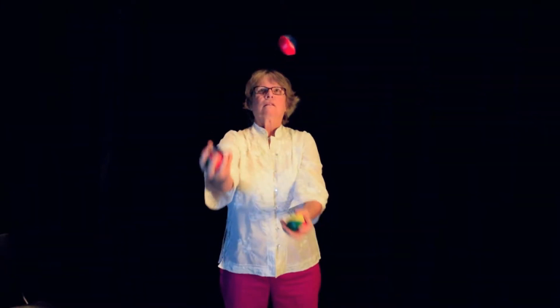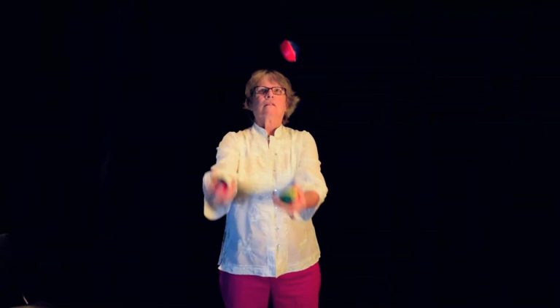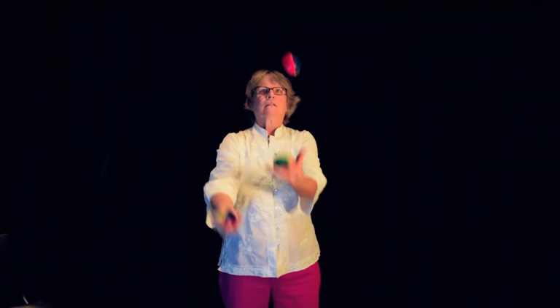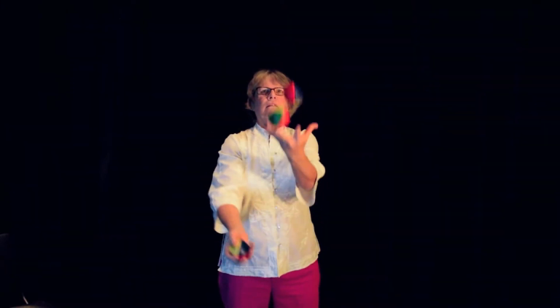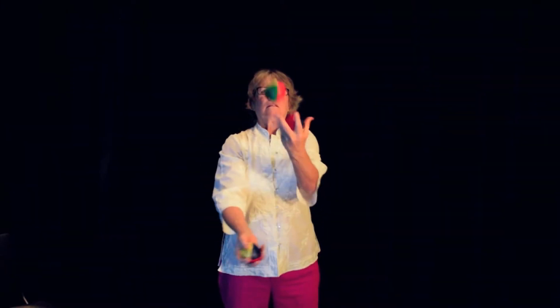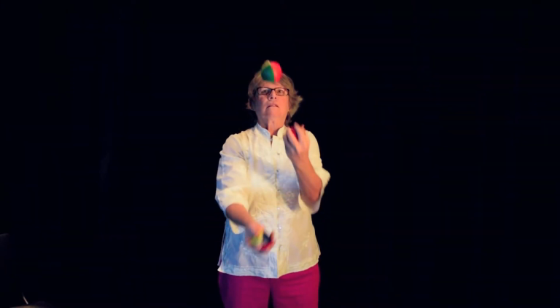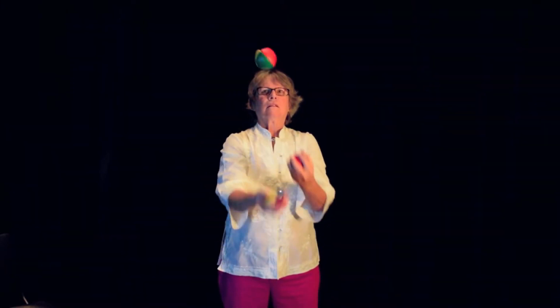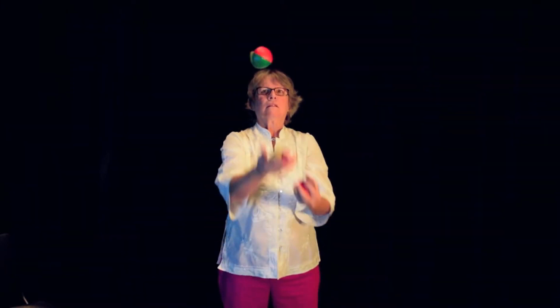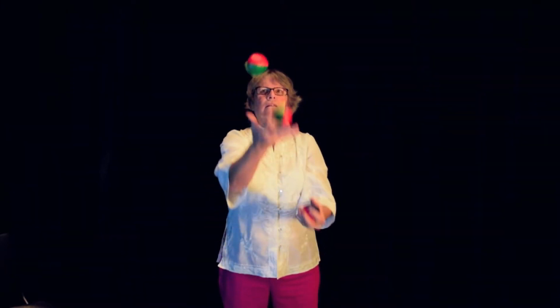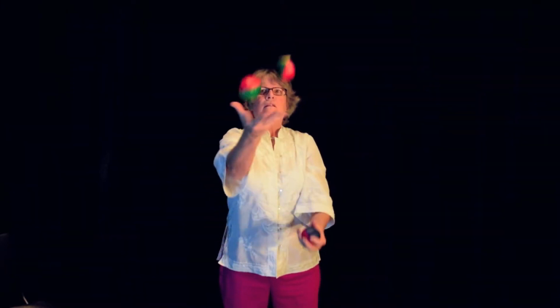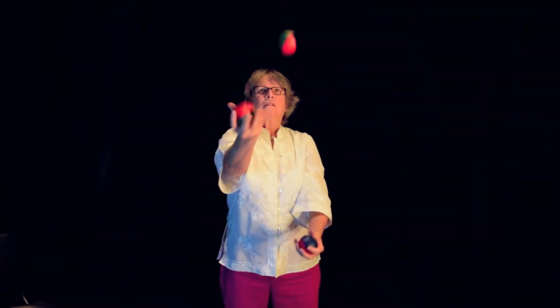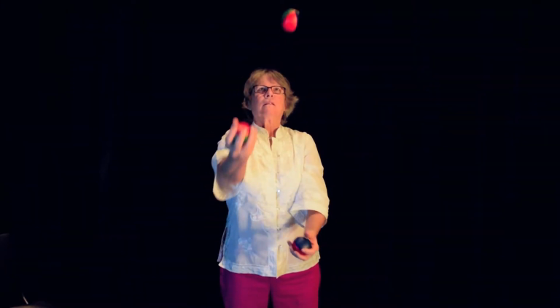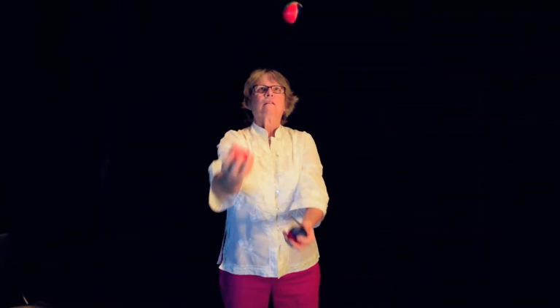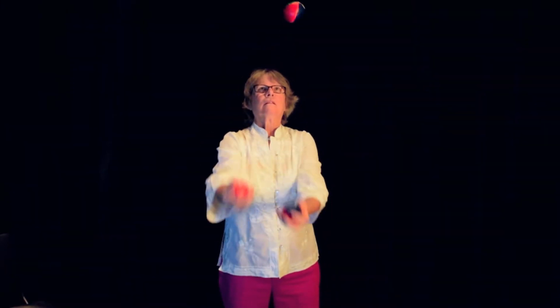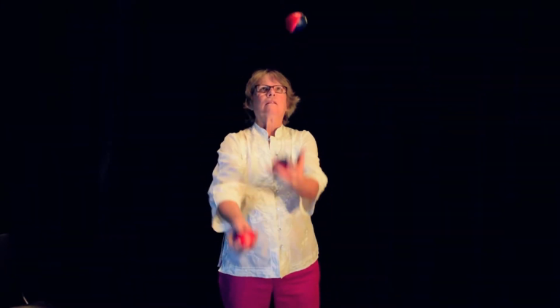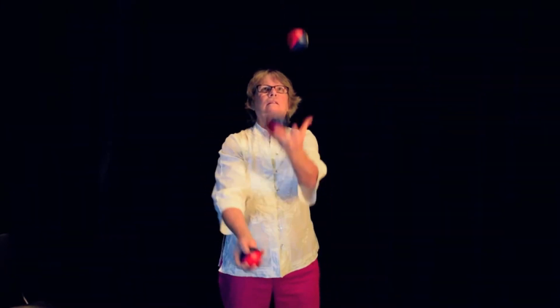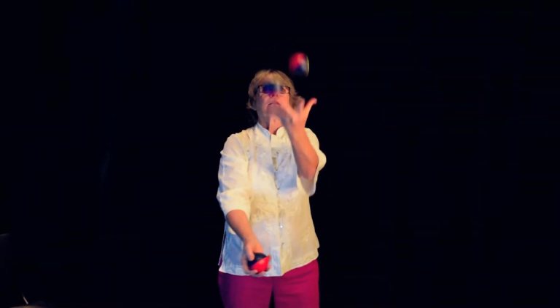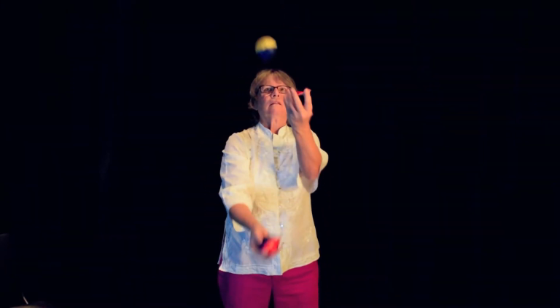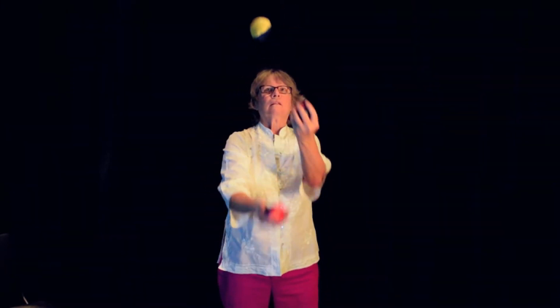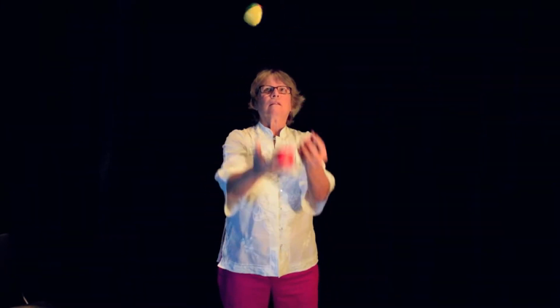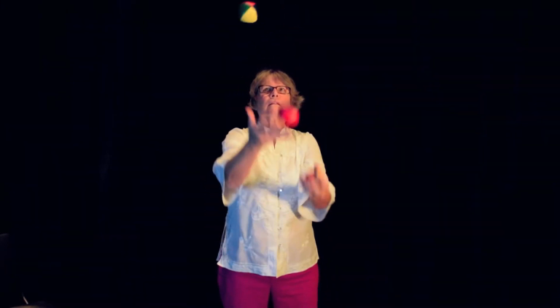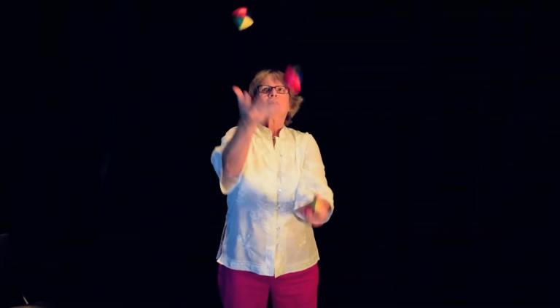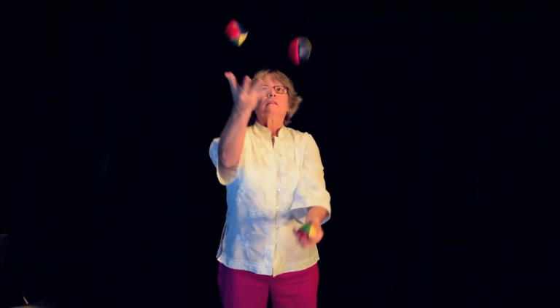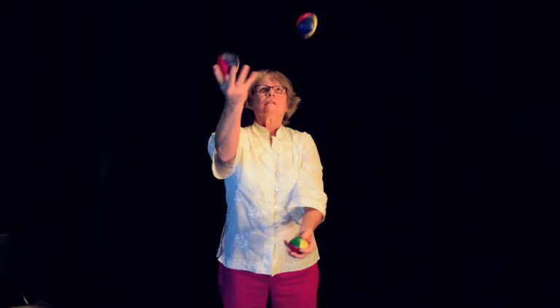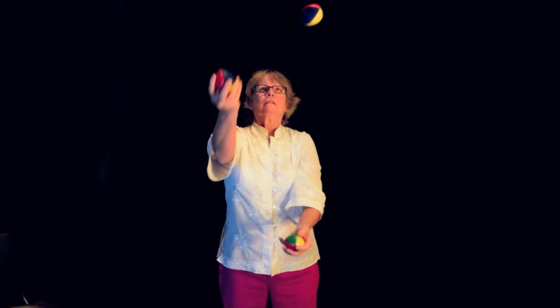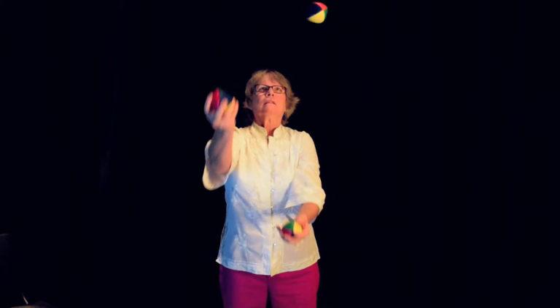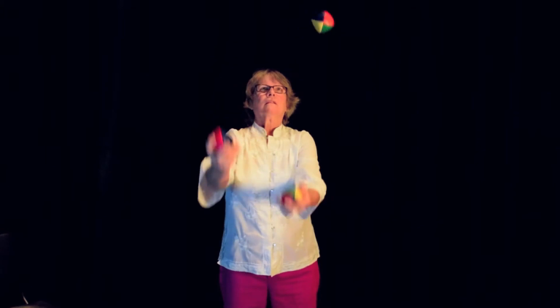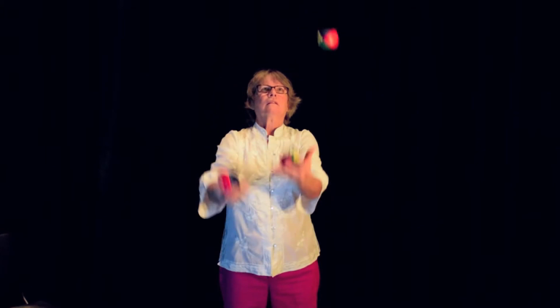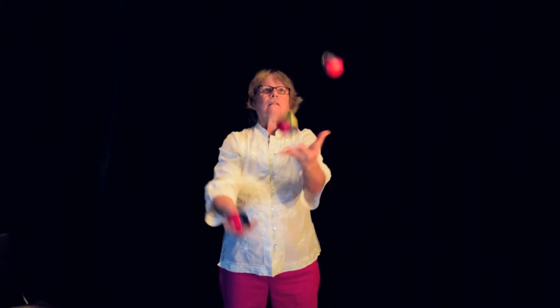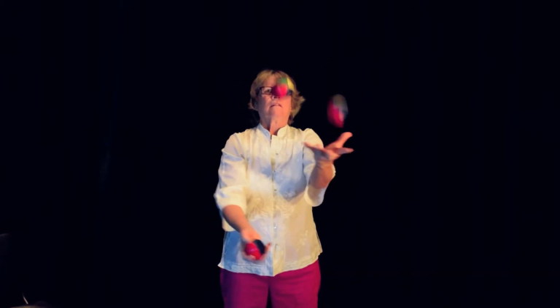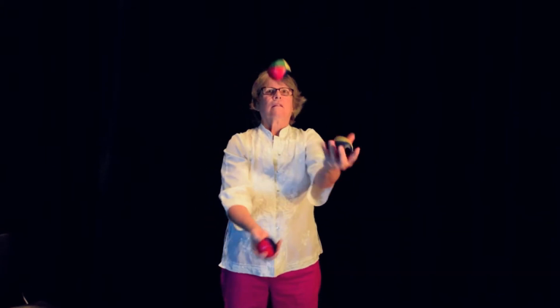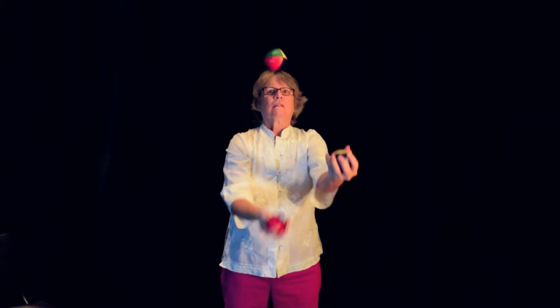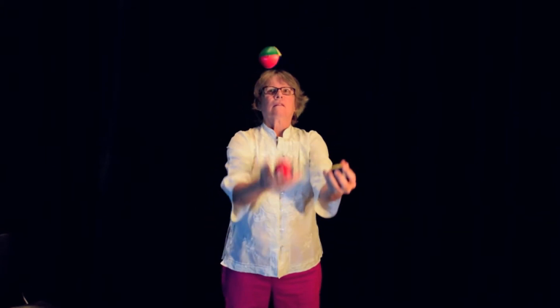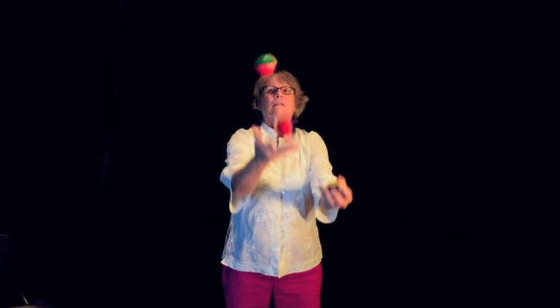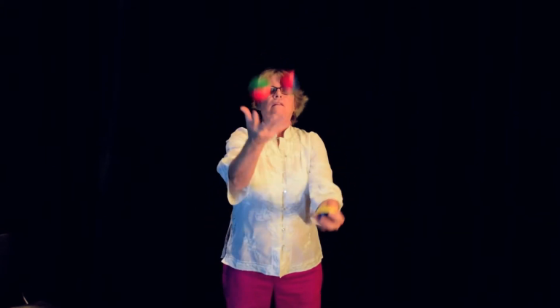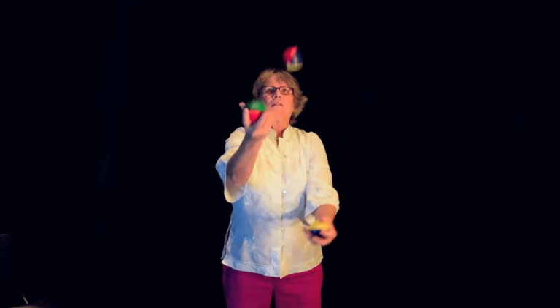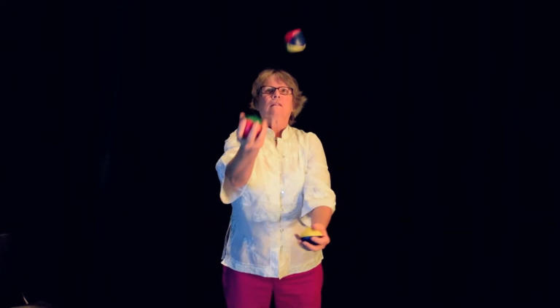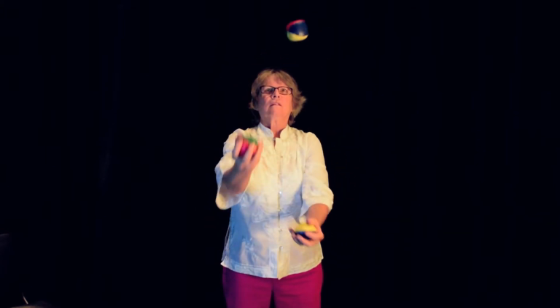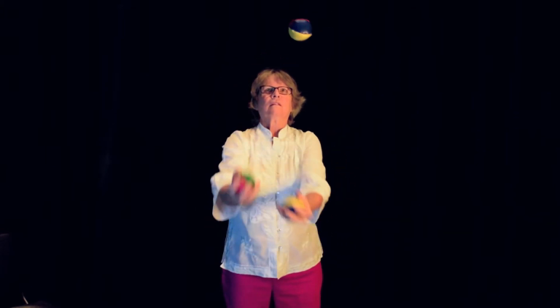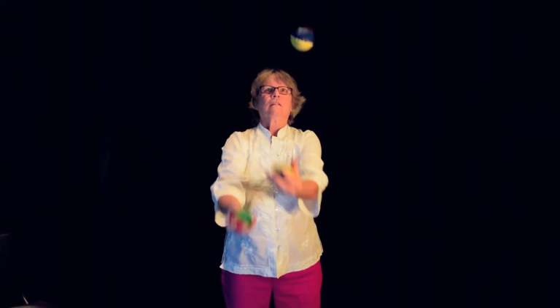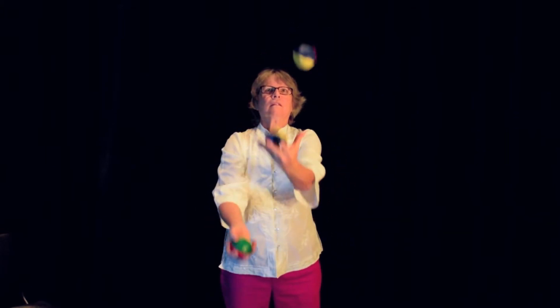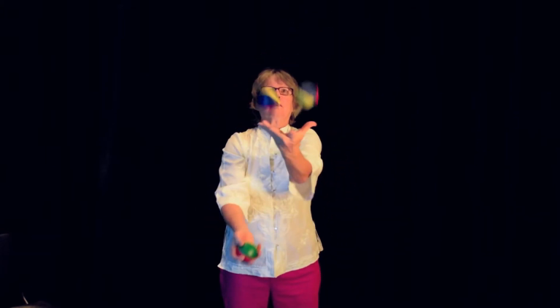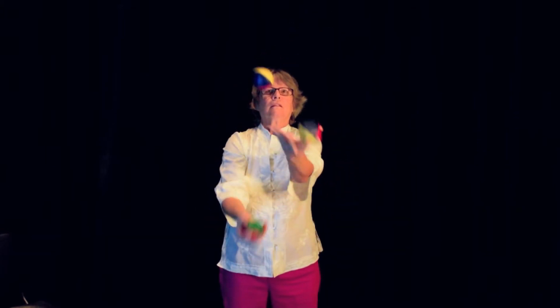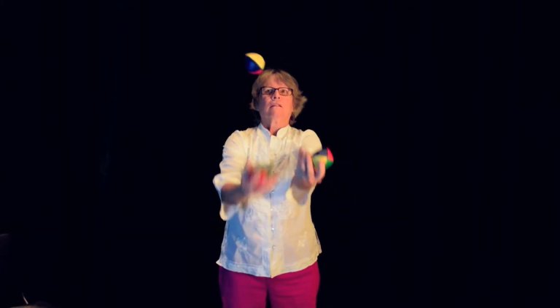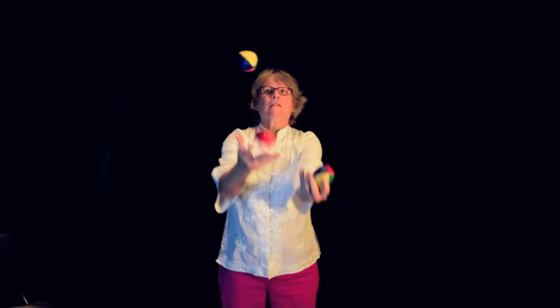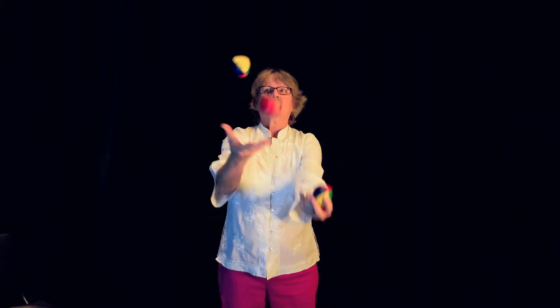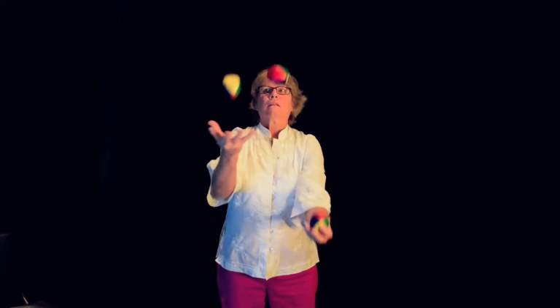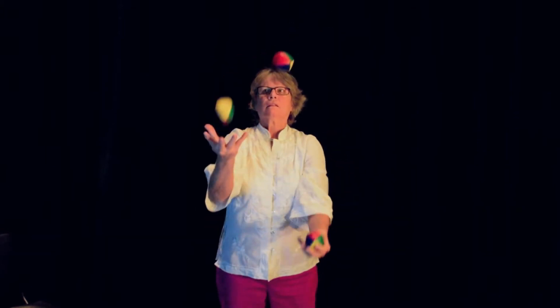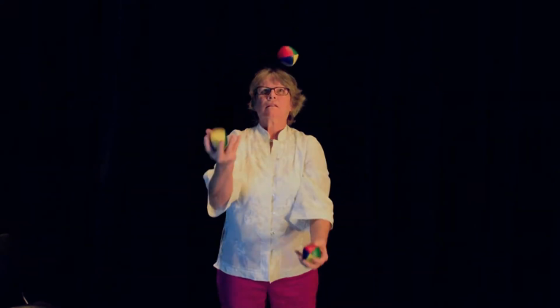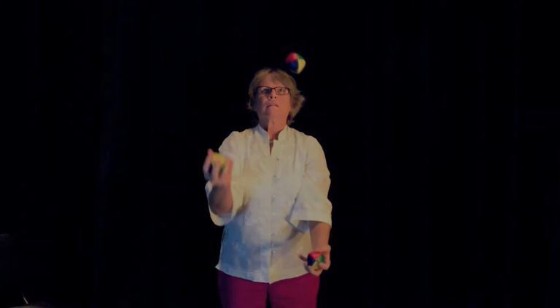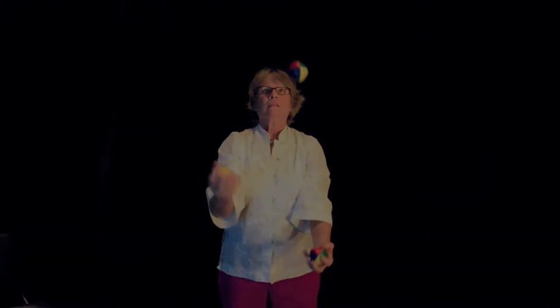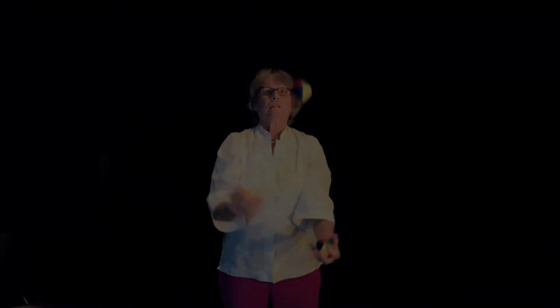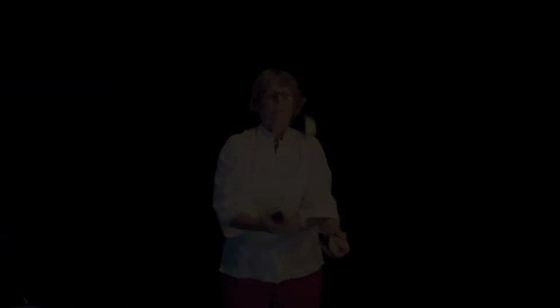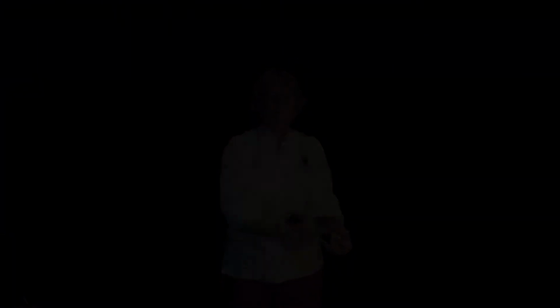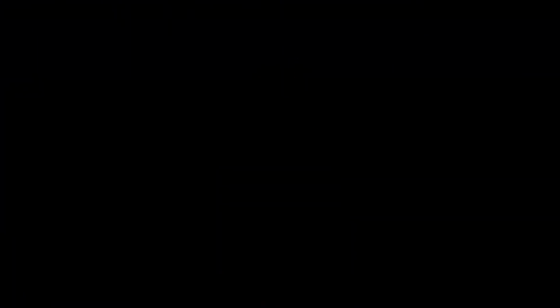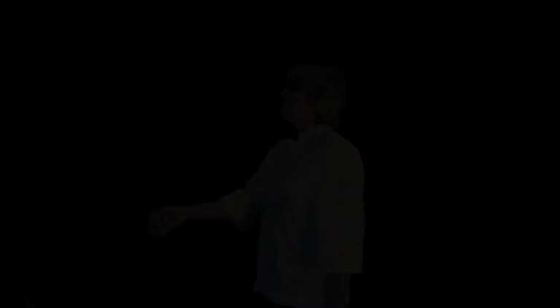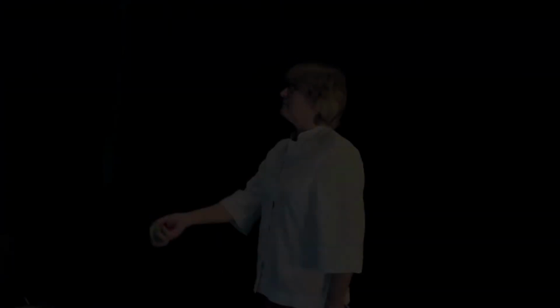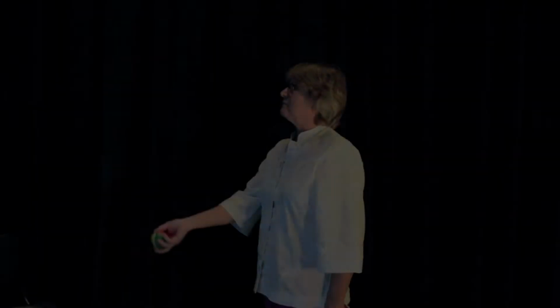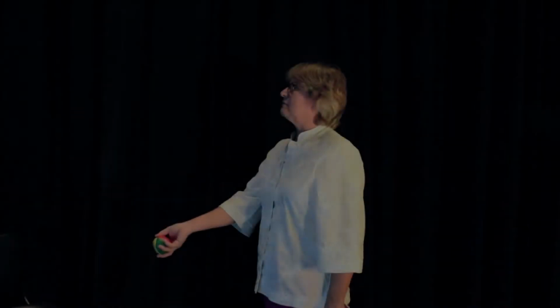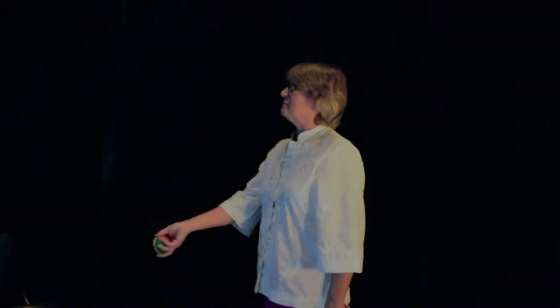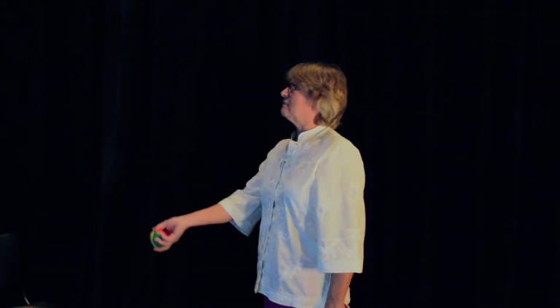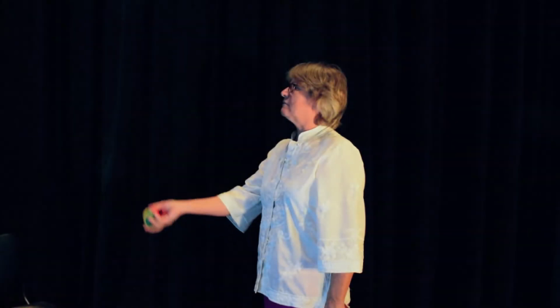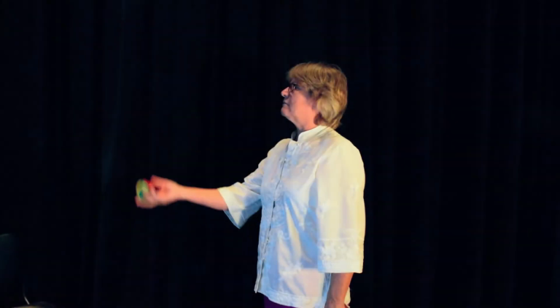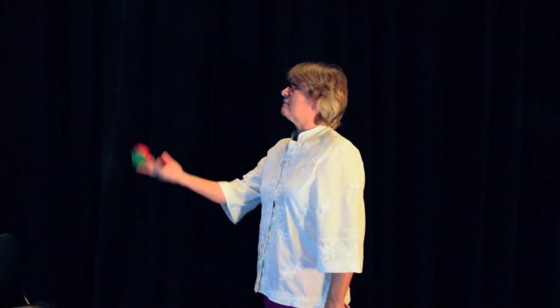Hello everyone. Today you will learn how to juggle three balls in seven steps. If you can take care of family, work, and go to school, this should be easy.